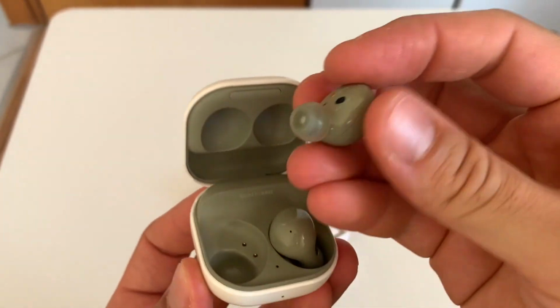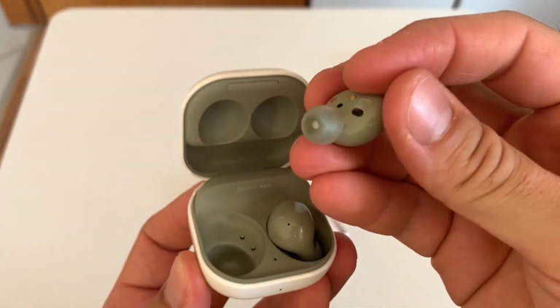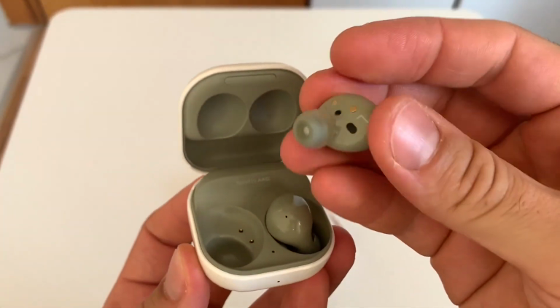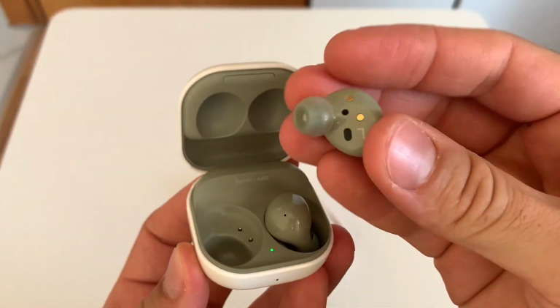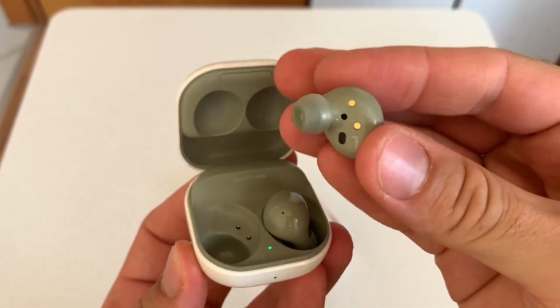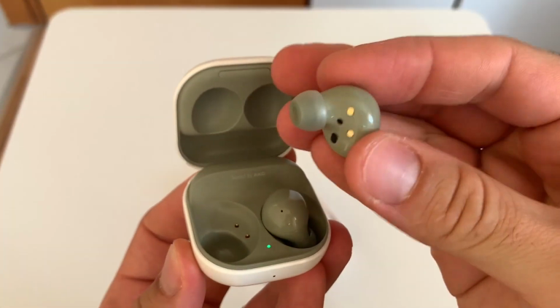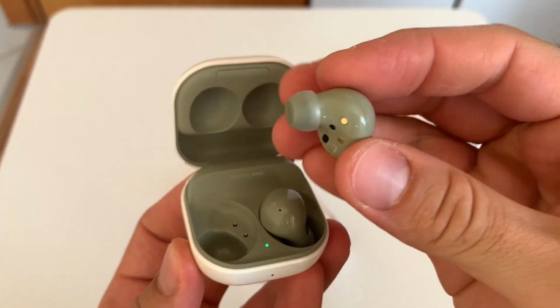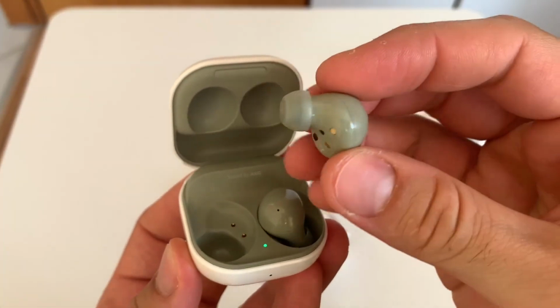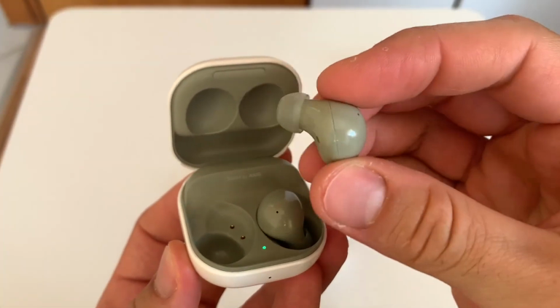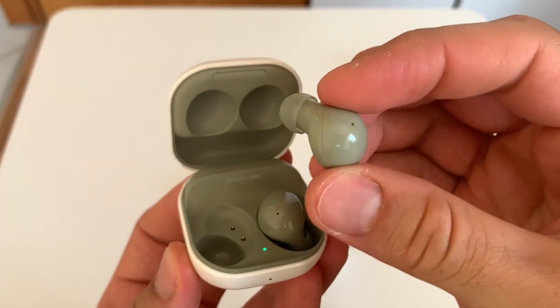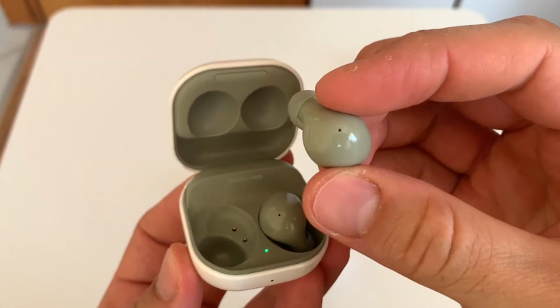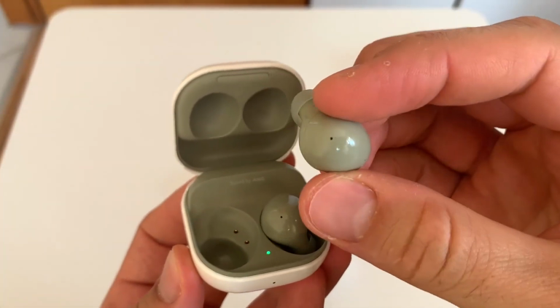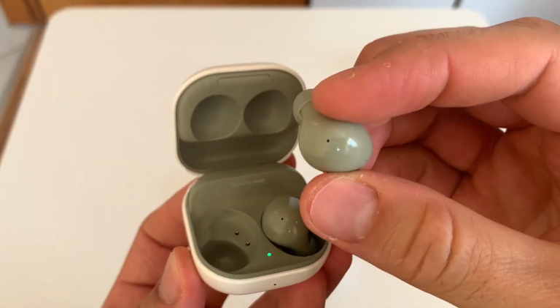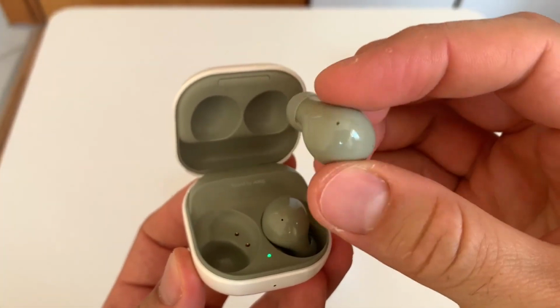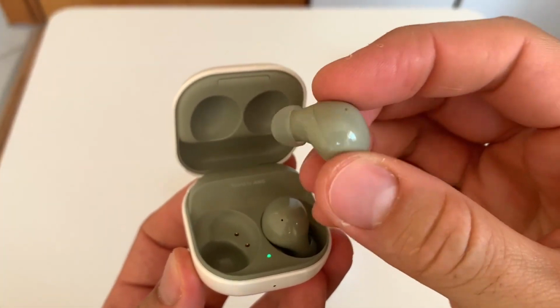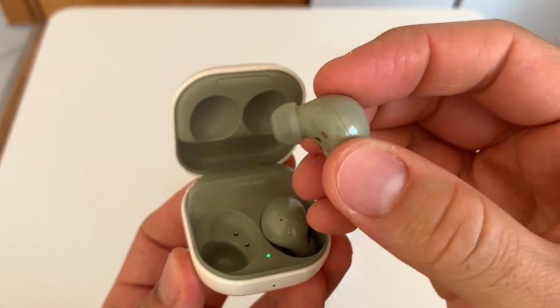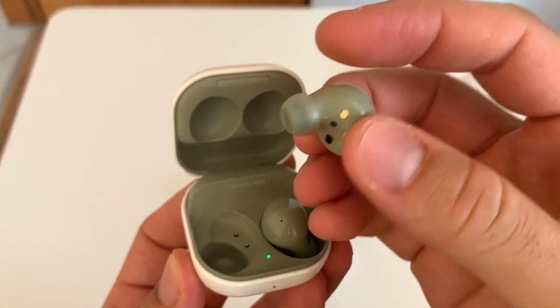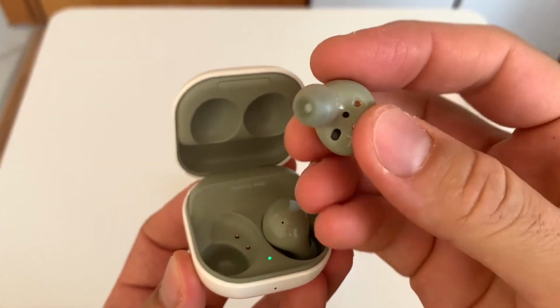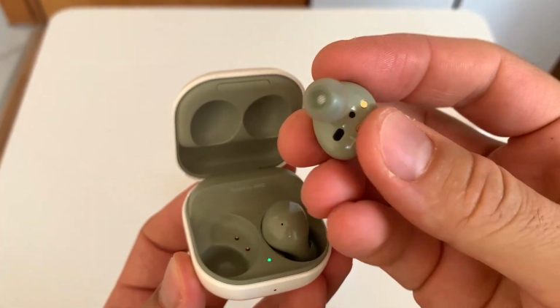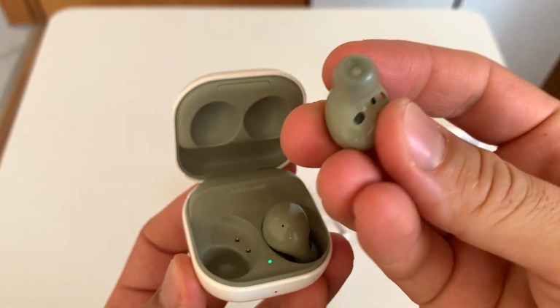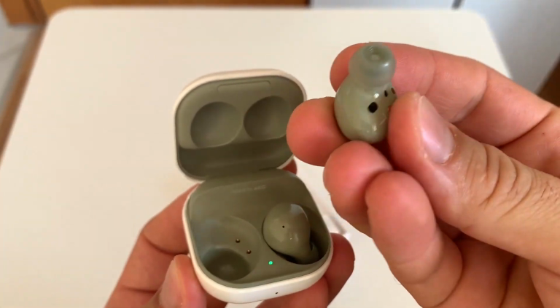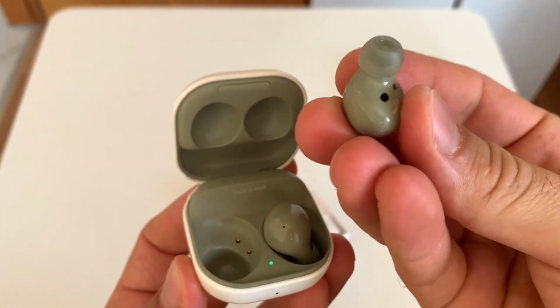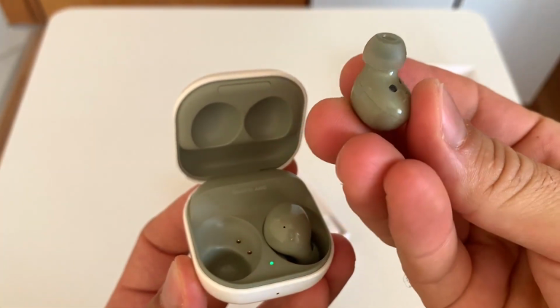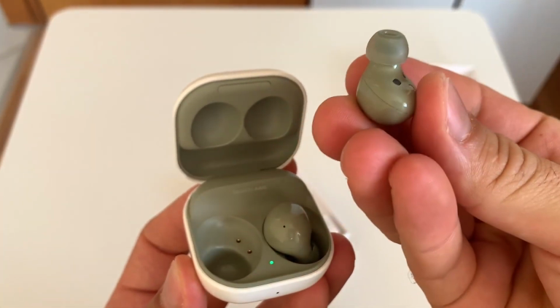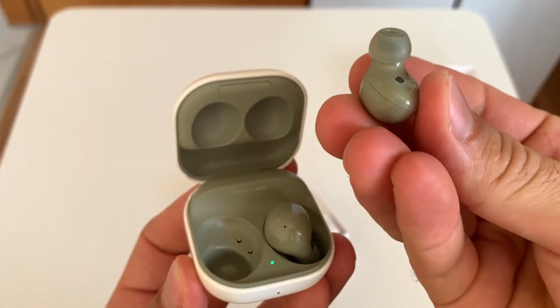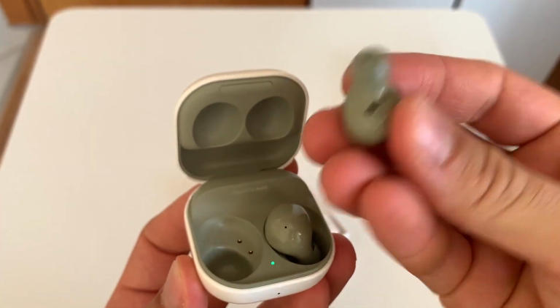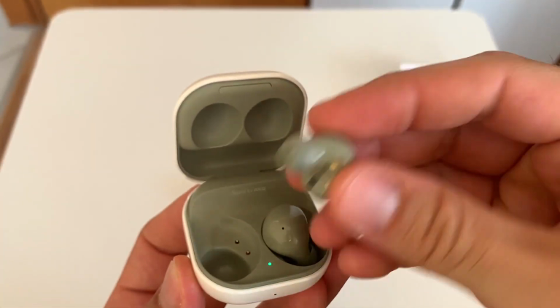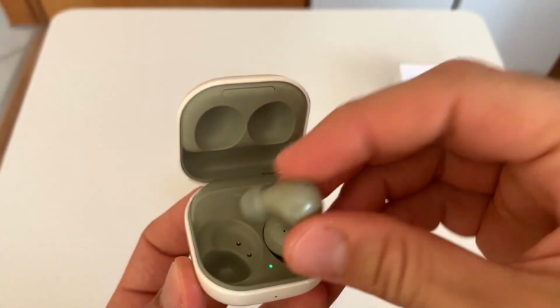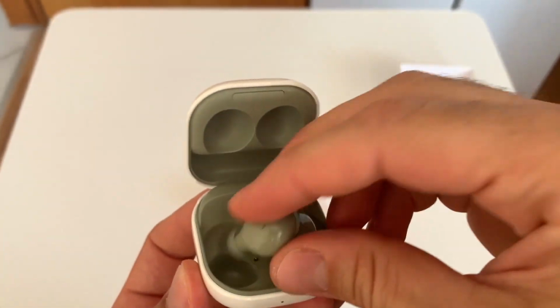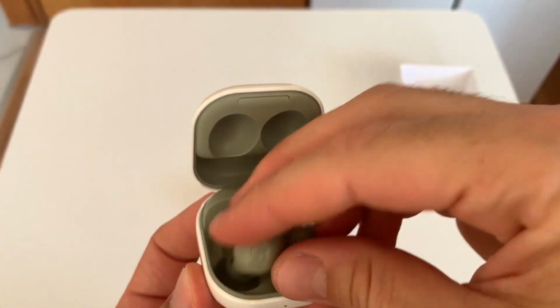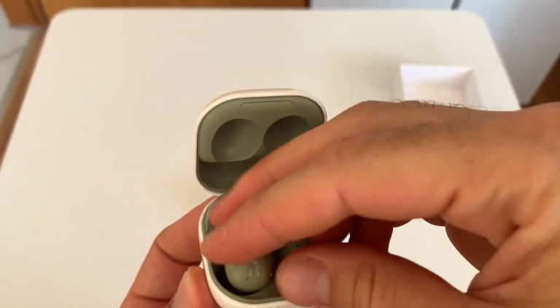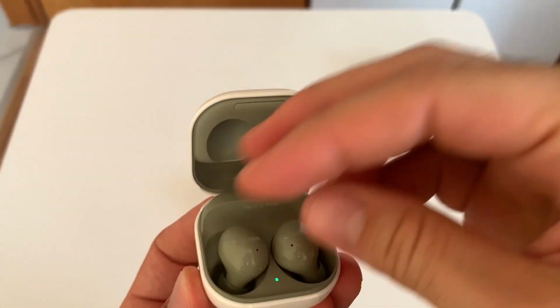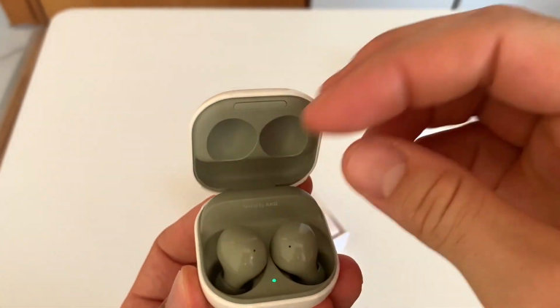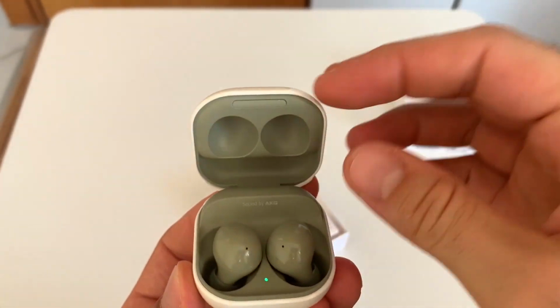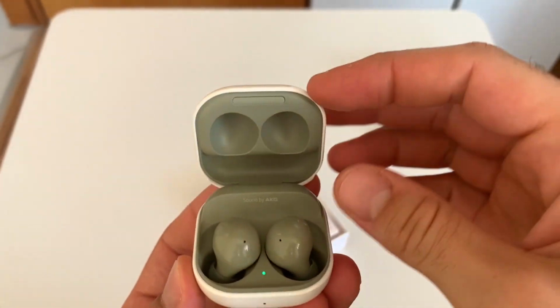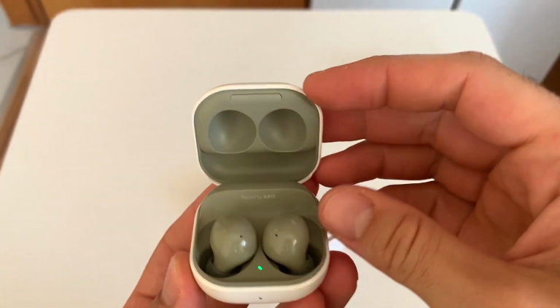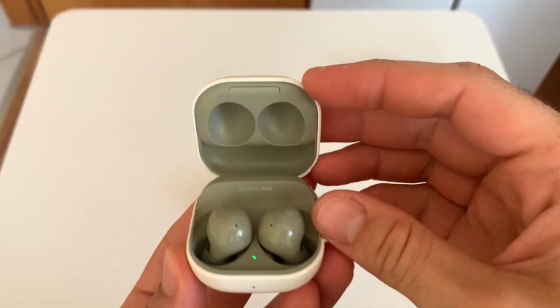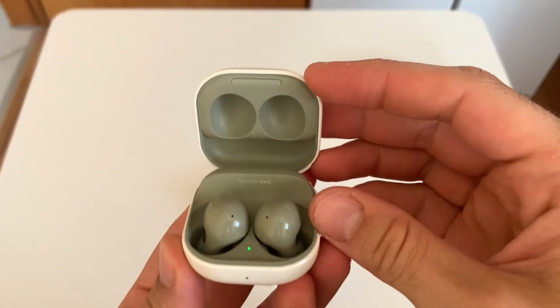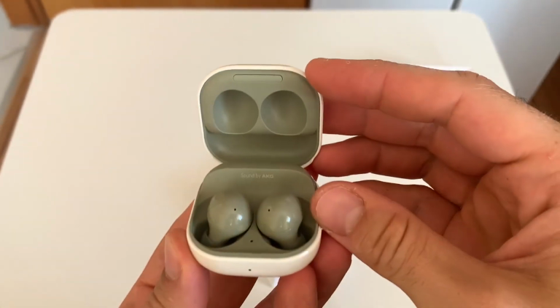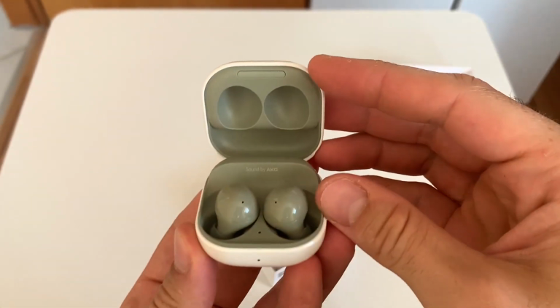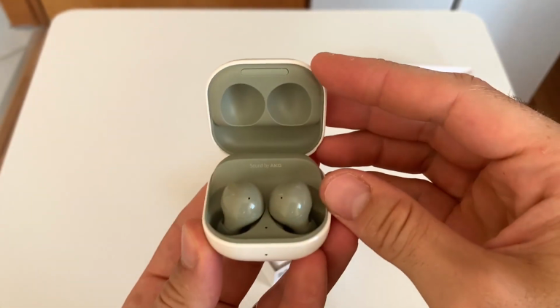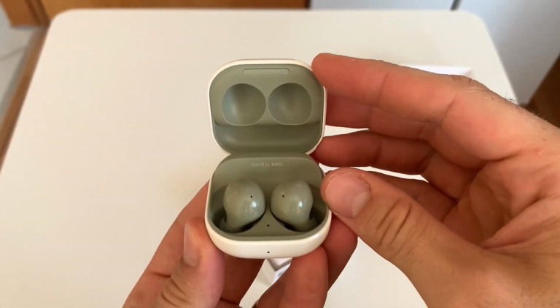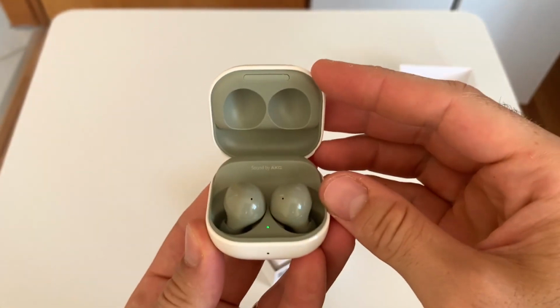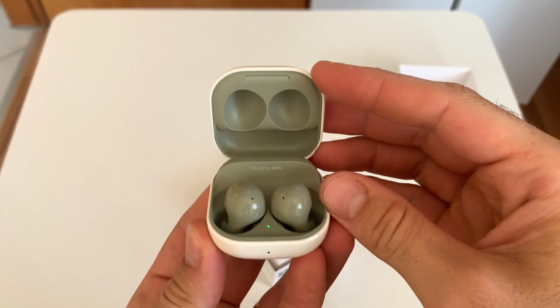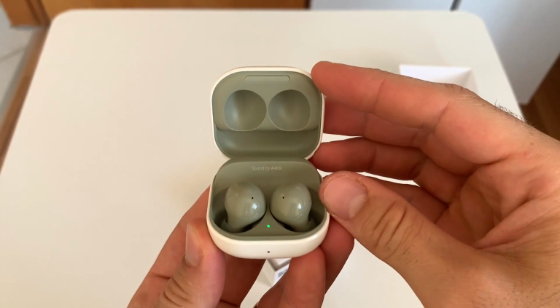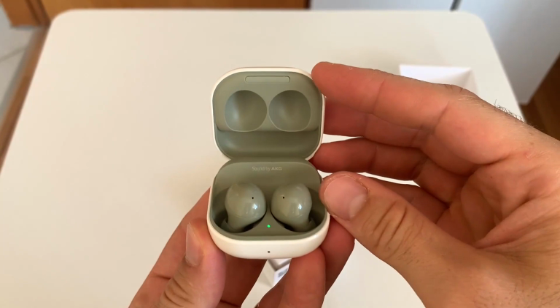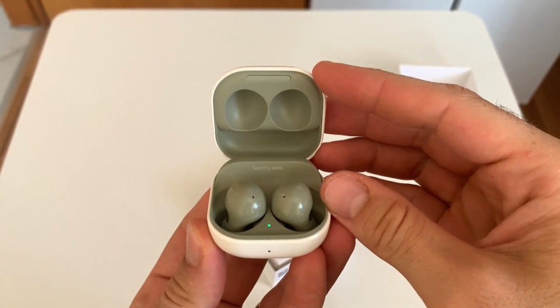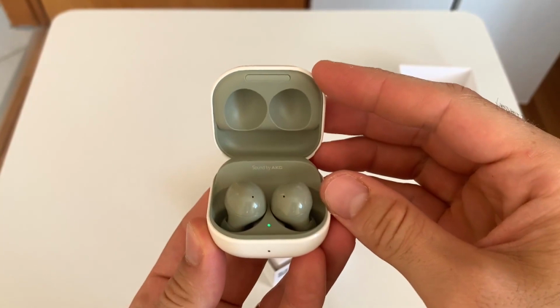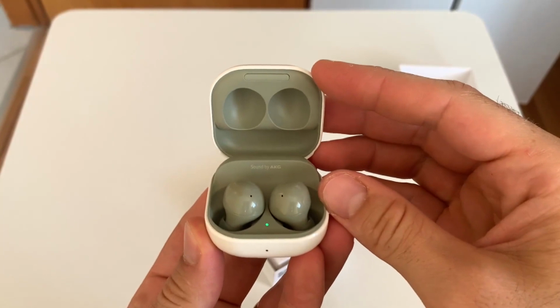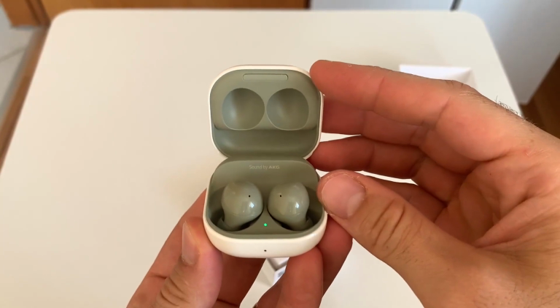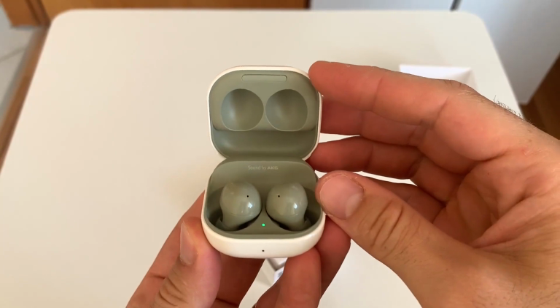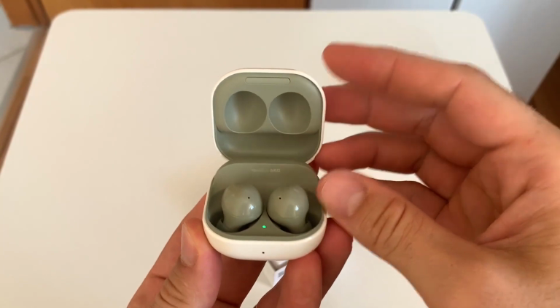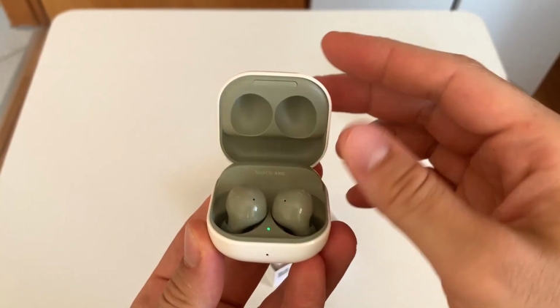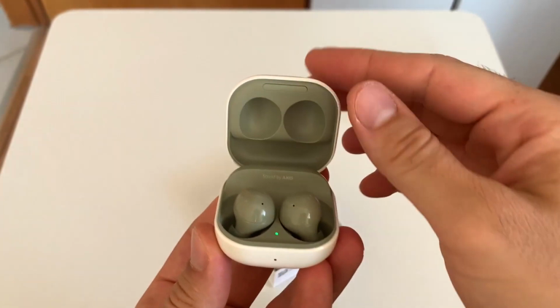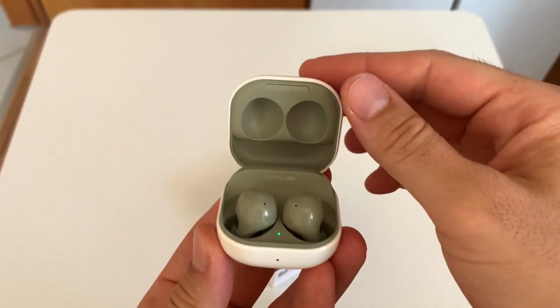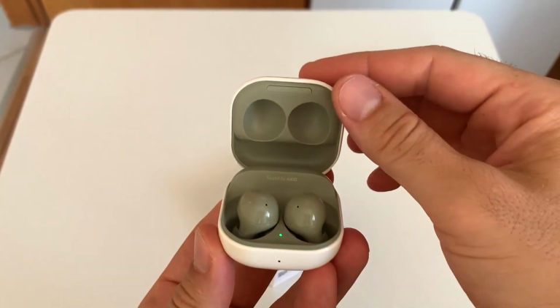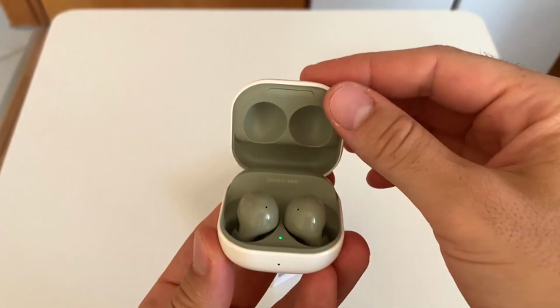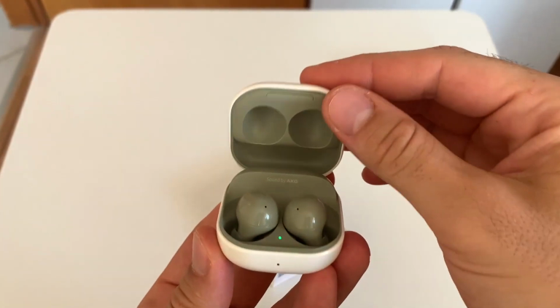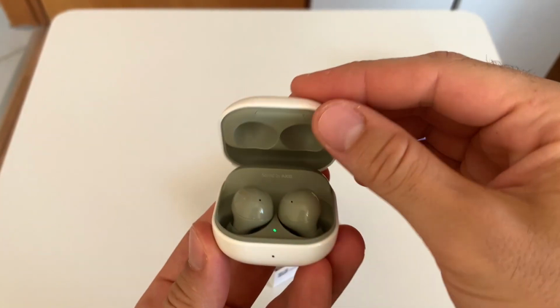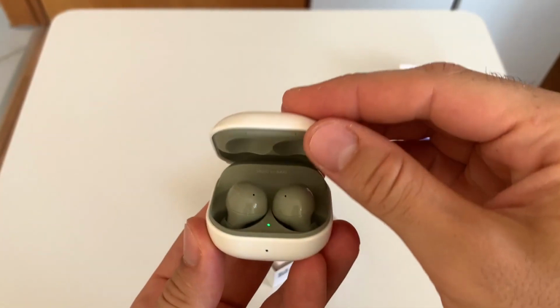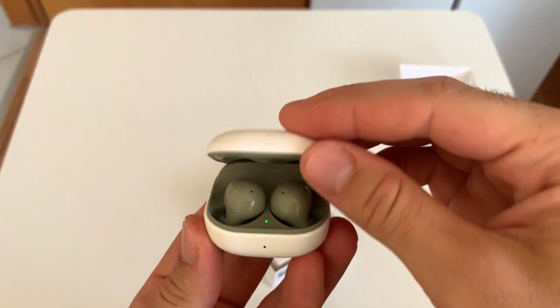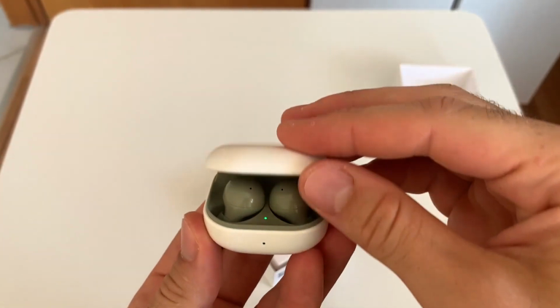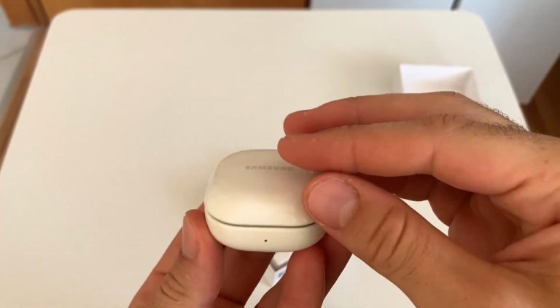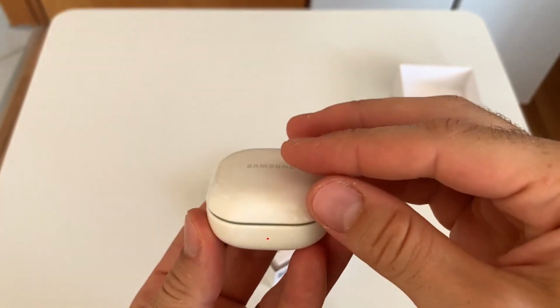The air tips are very small and very comfortable. The air case is not easily stretched and is very durable.